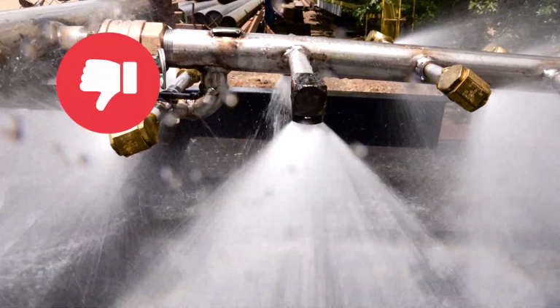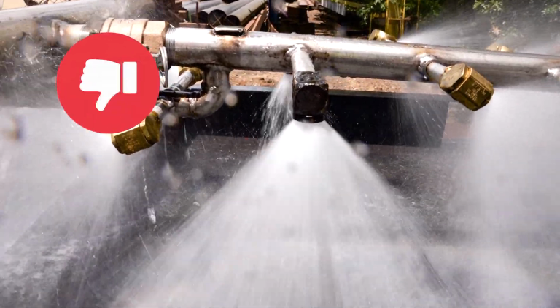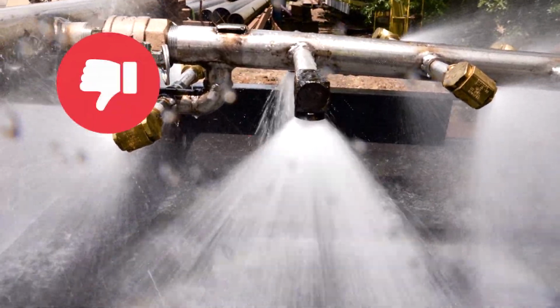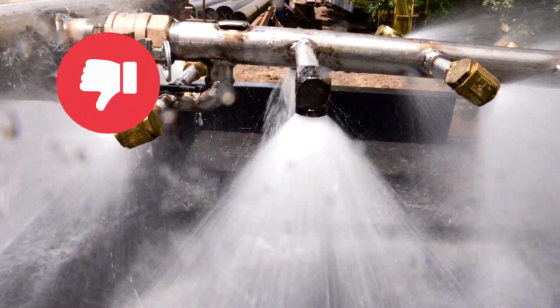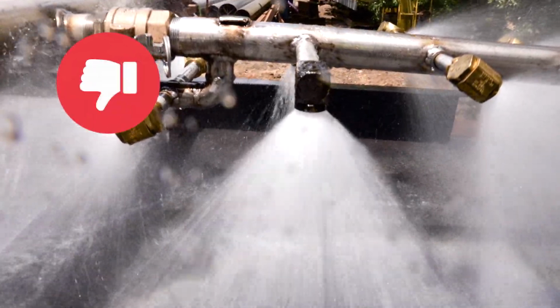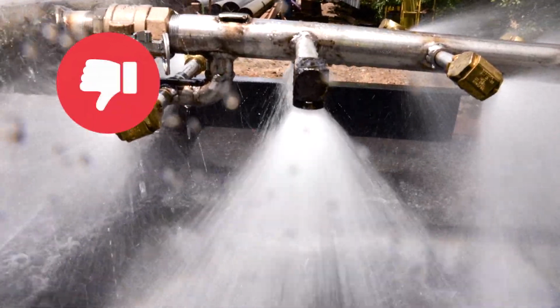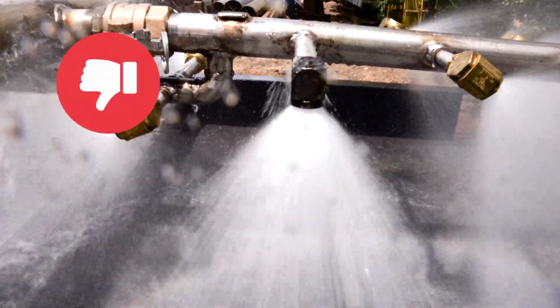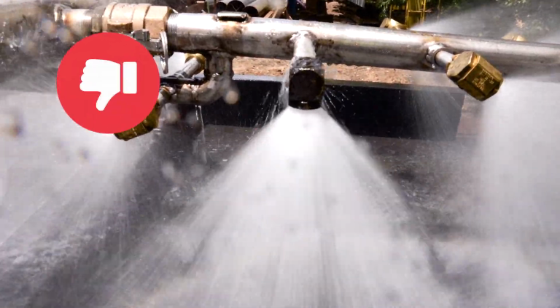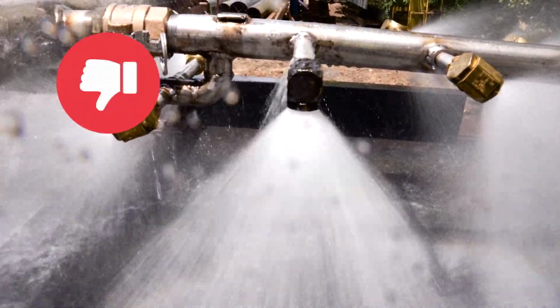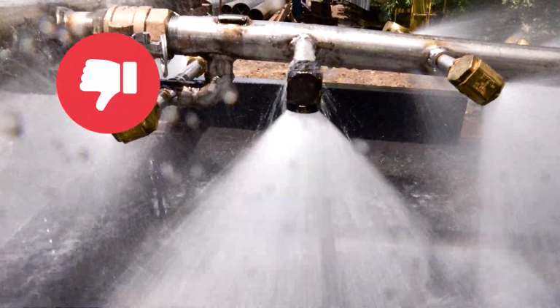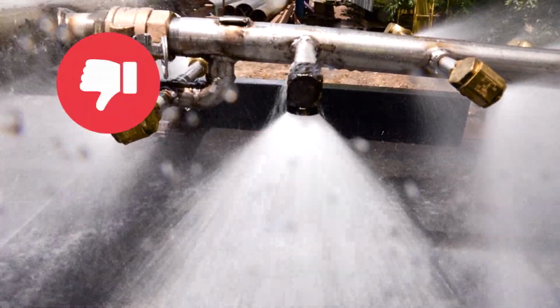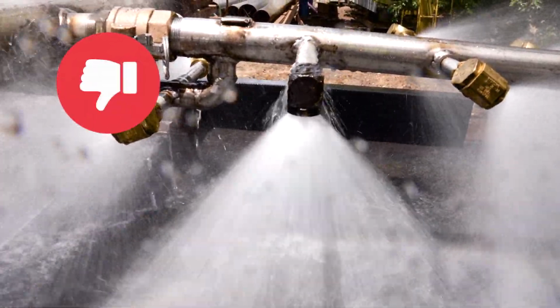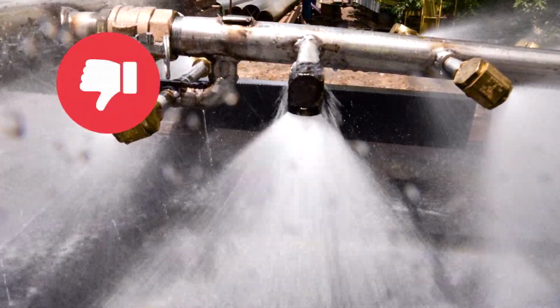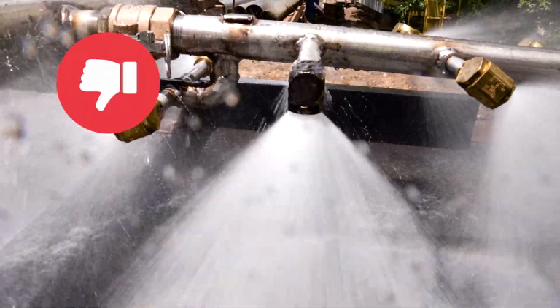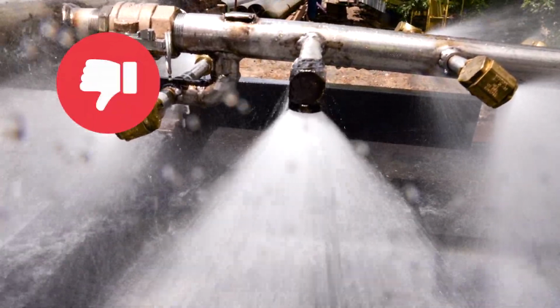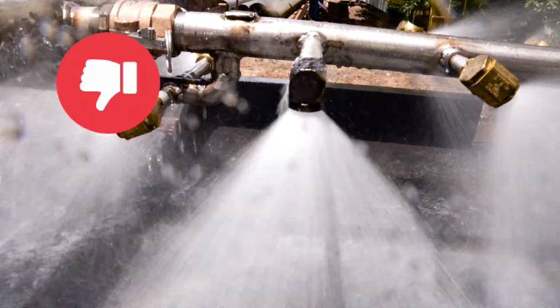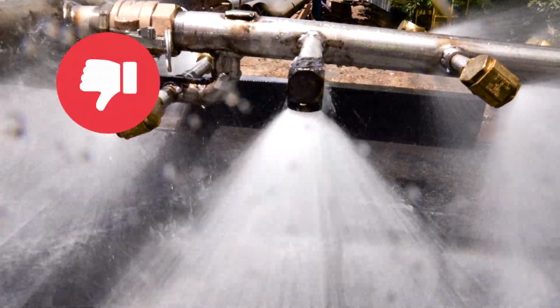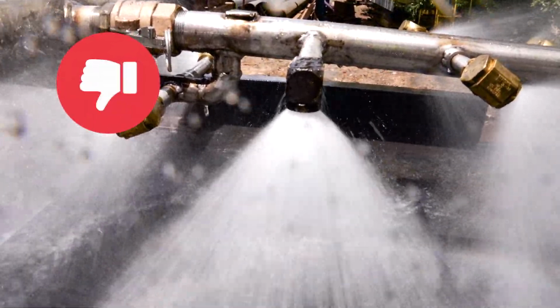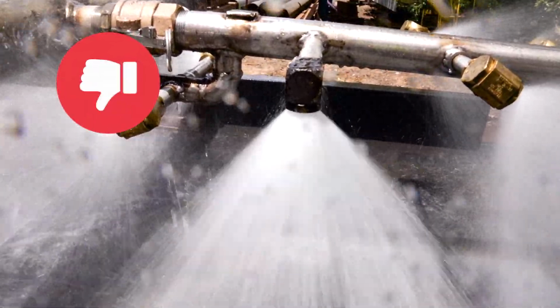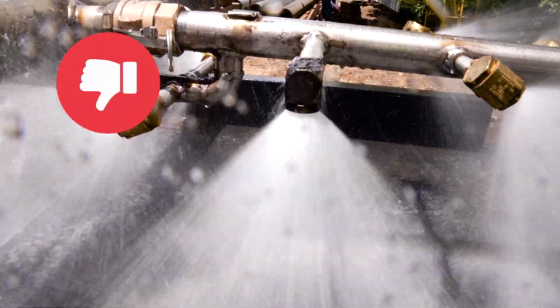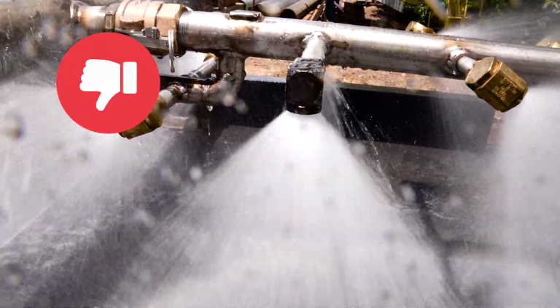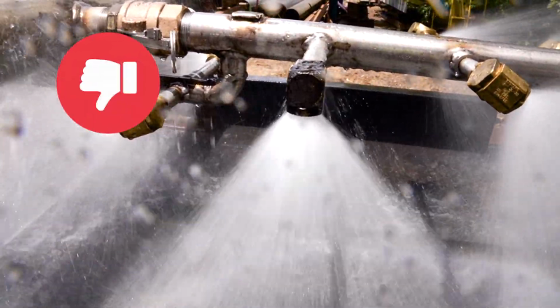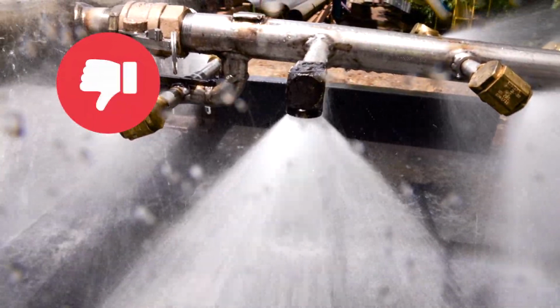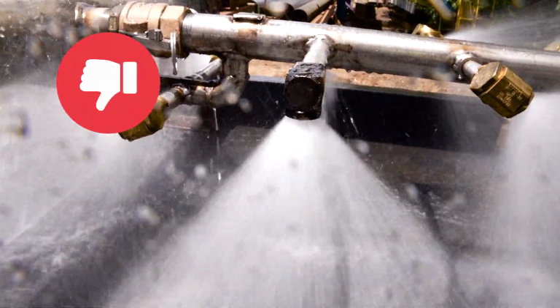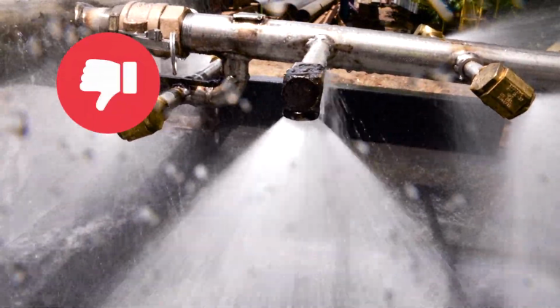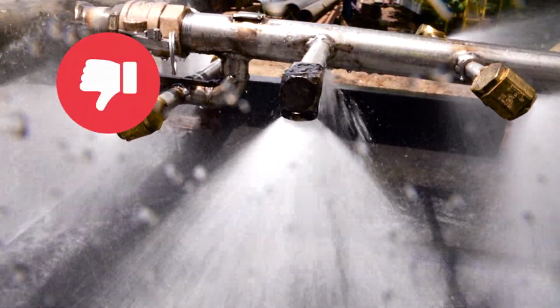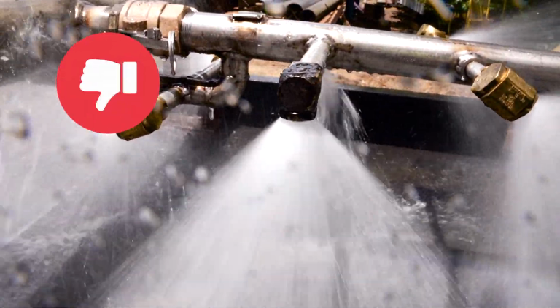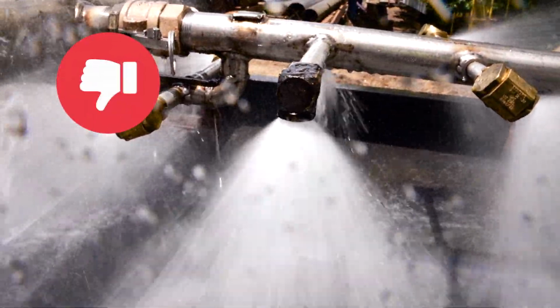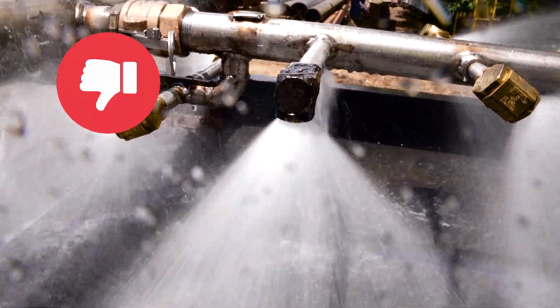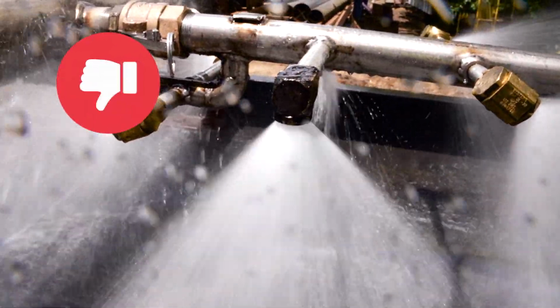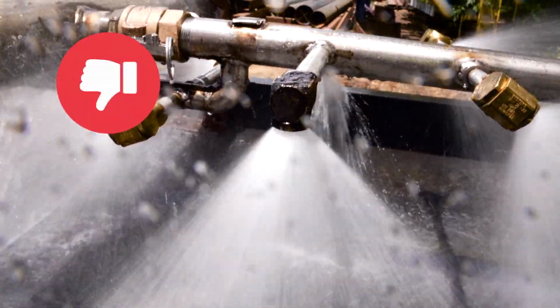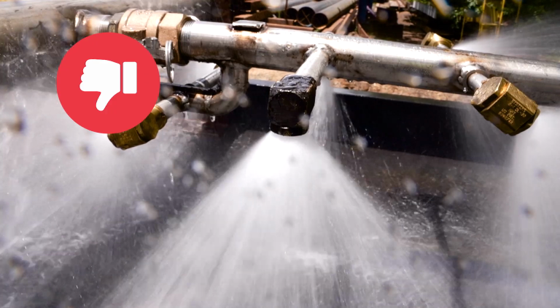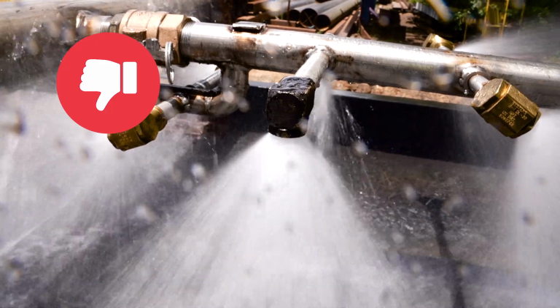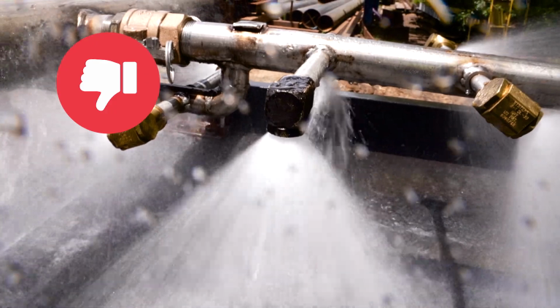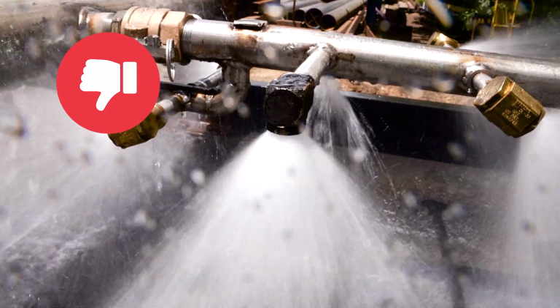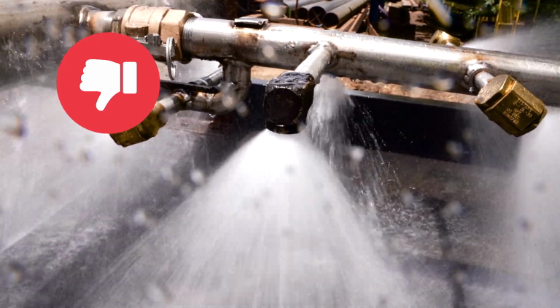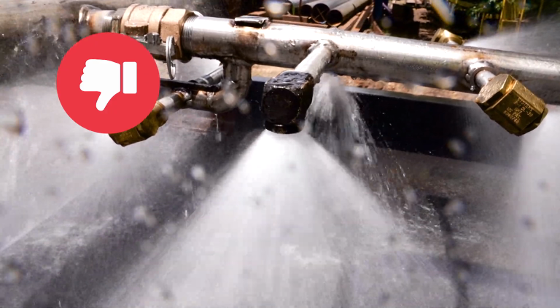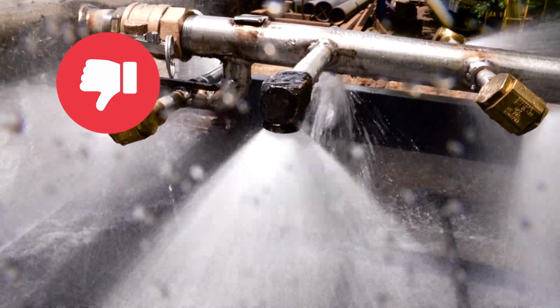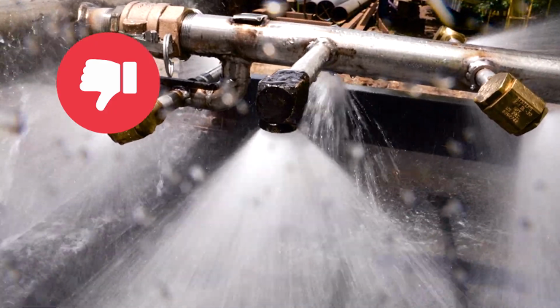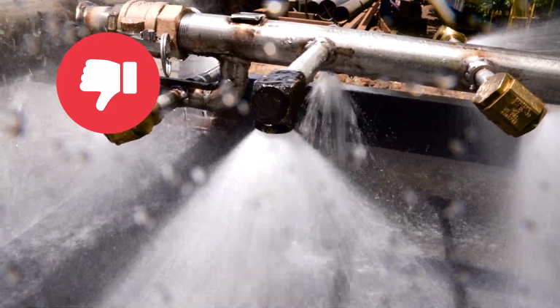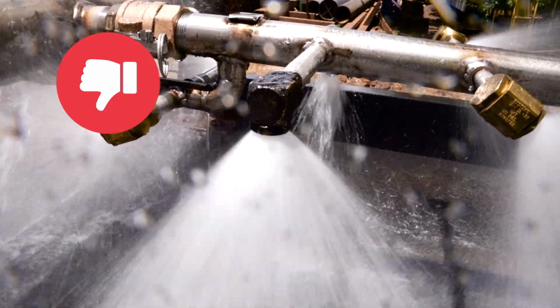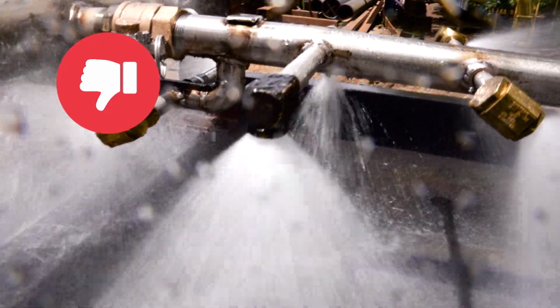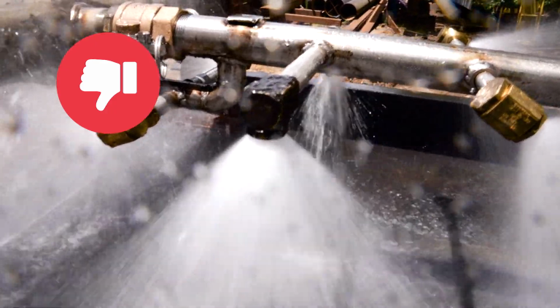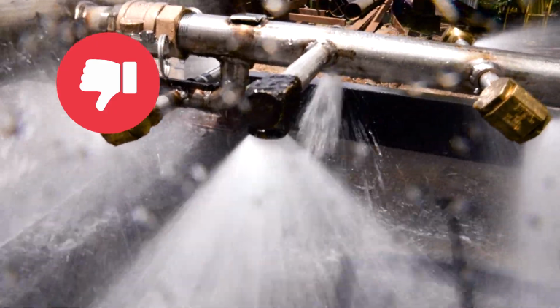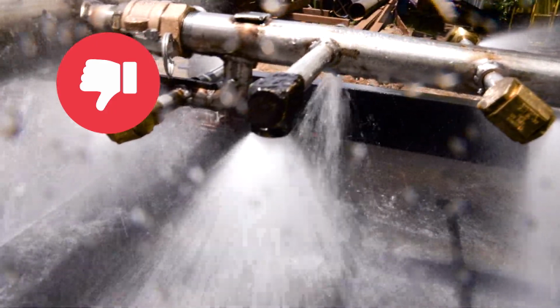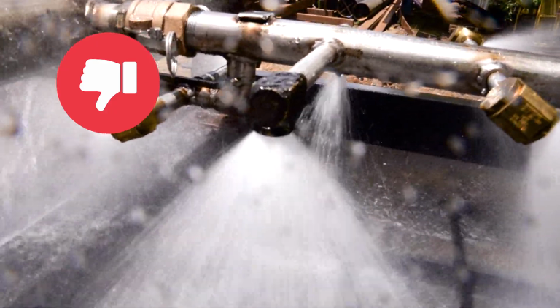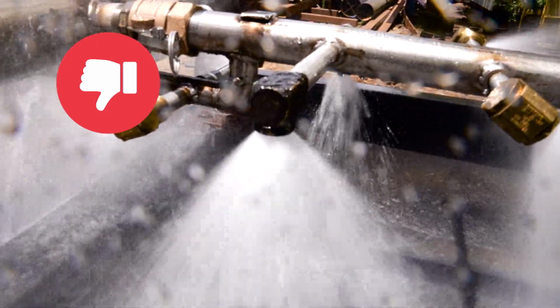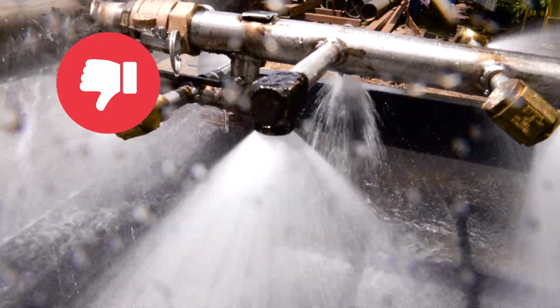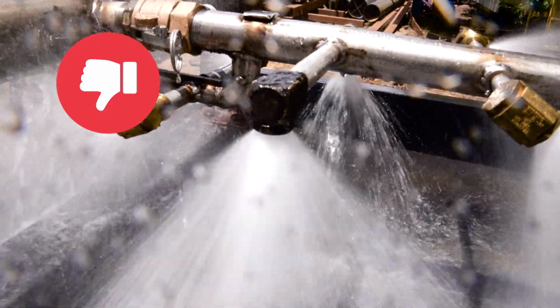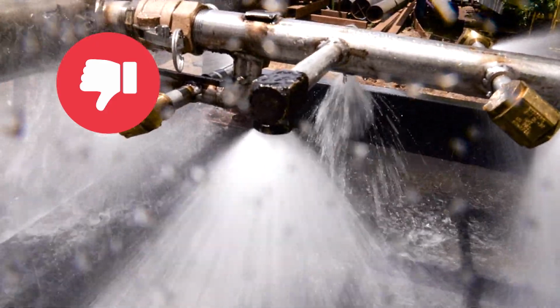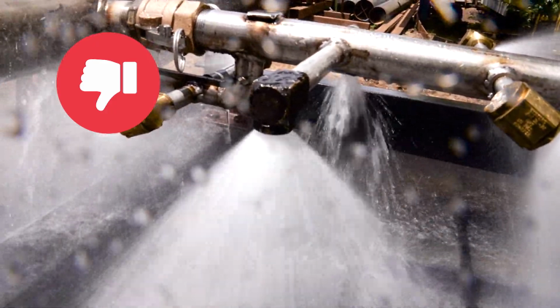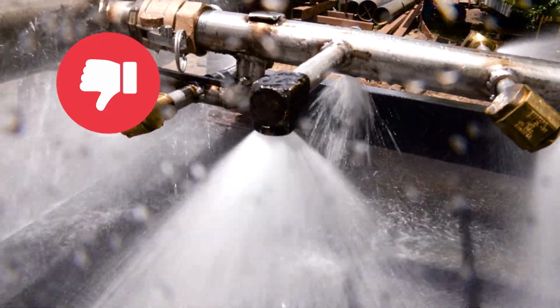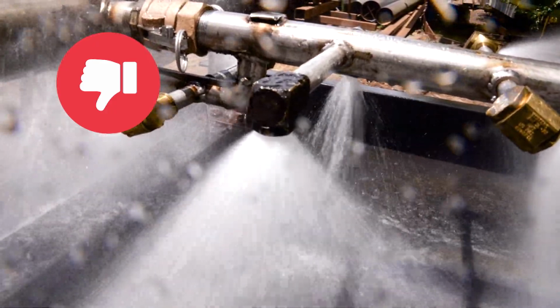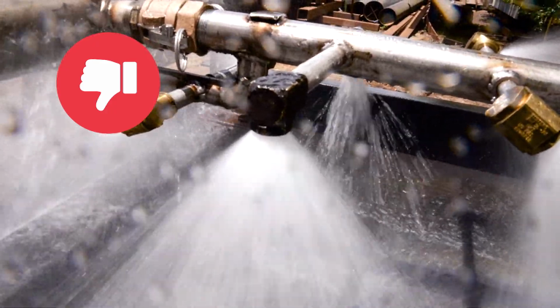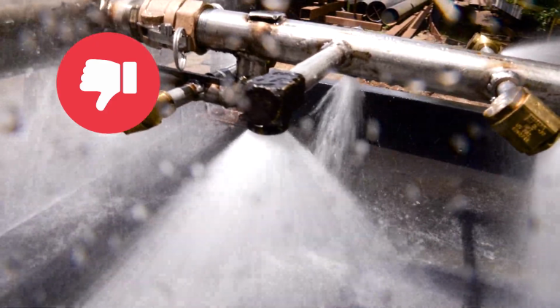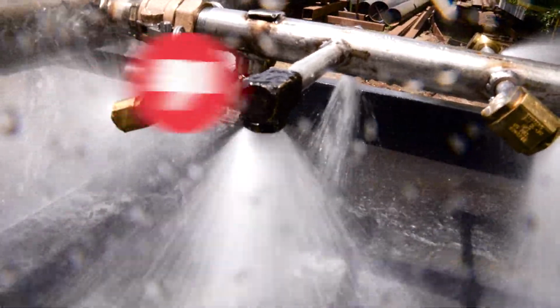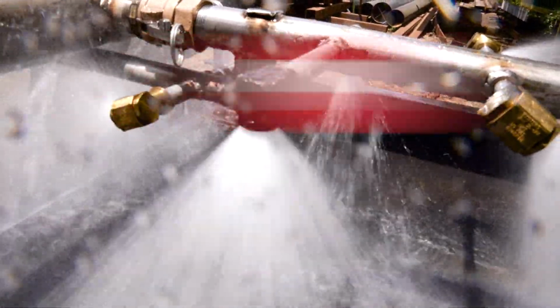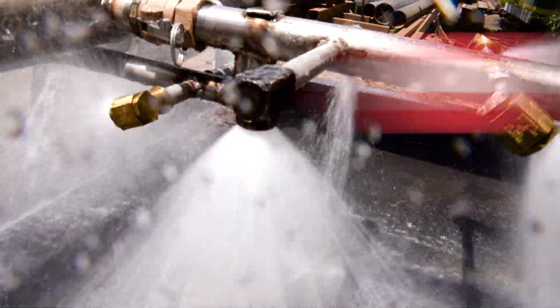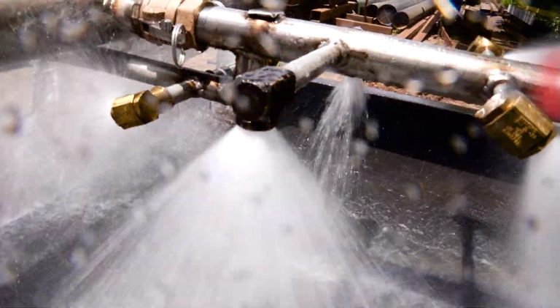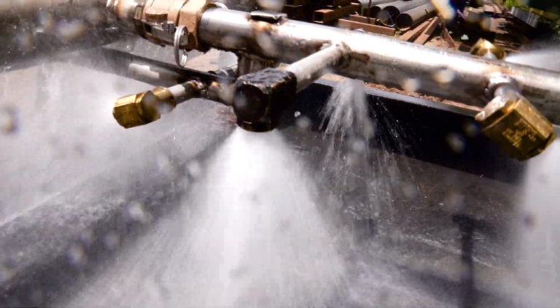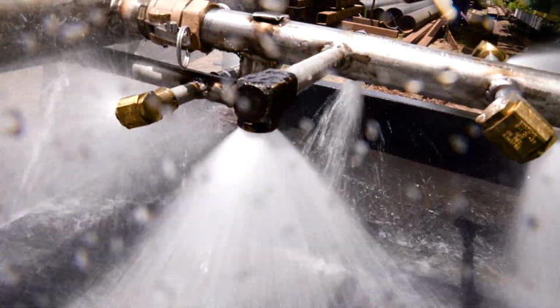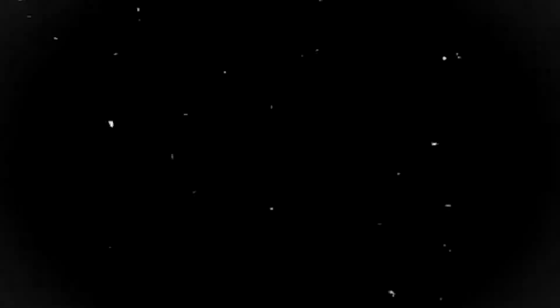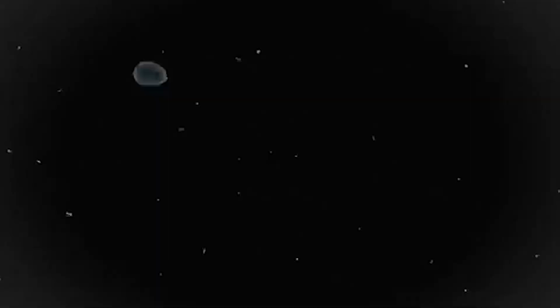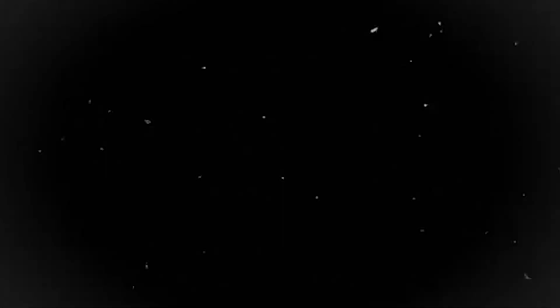Bad Nozzle. As the nozzles wear, the flow rate increases. This is an example of what that could look like.